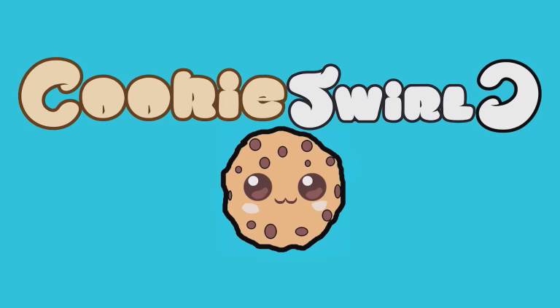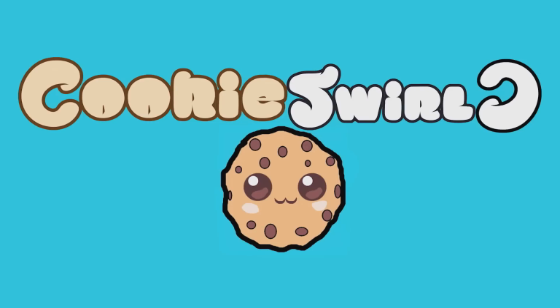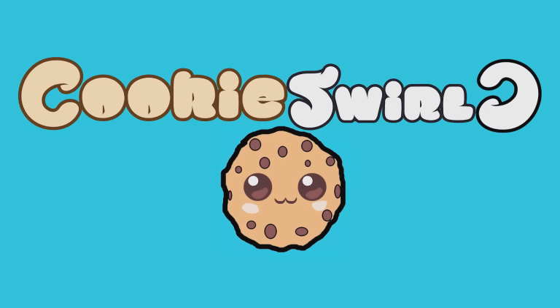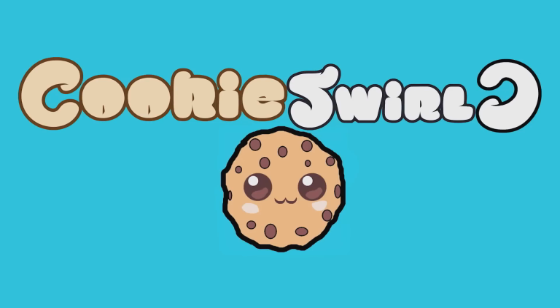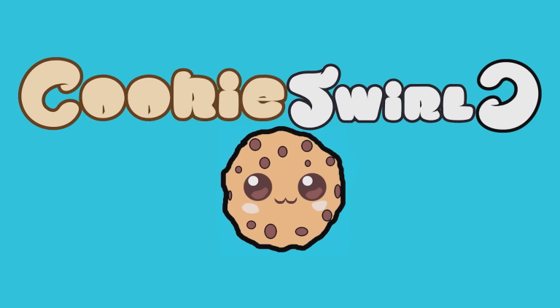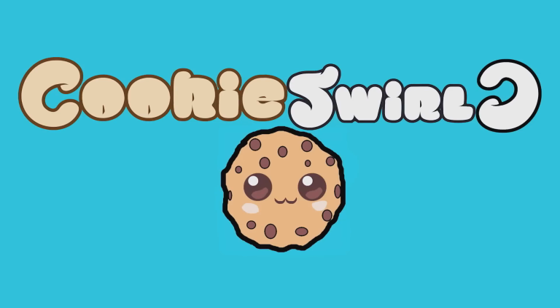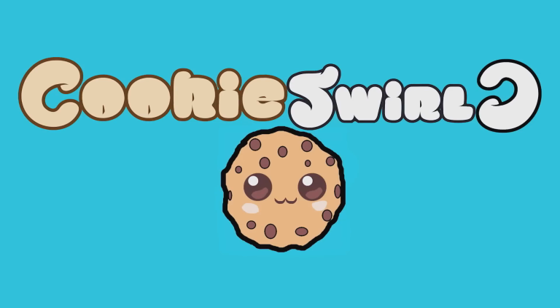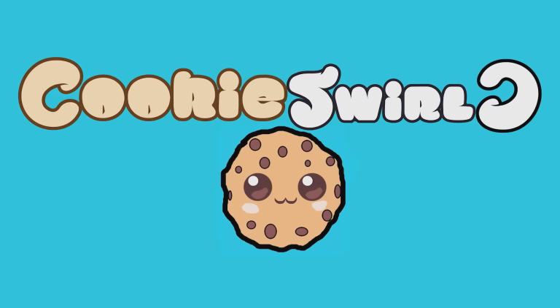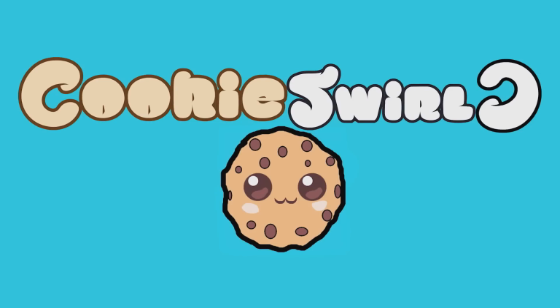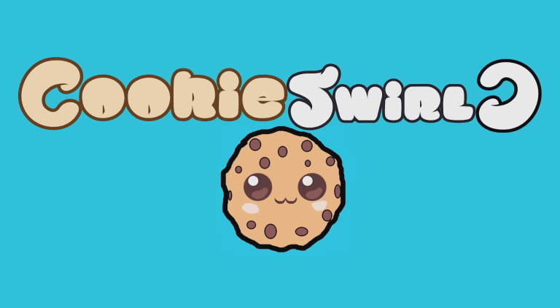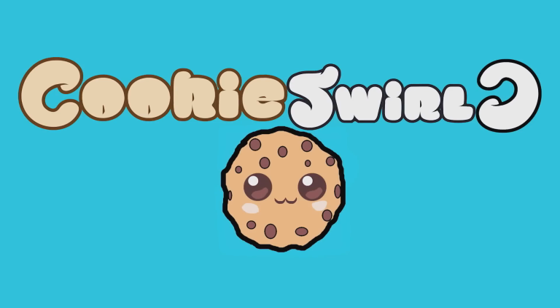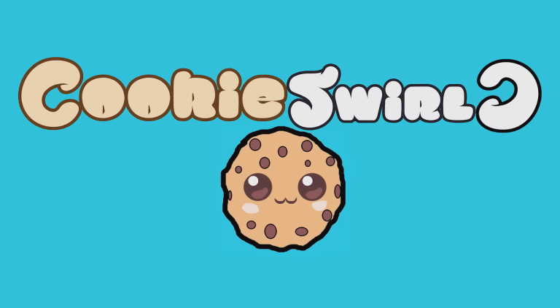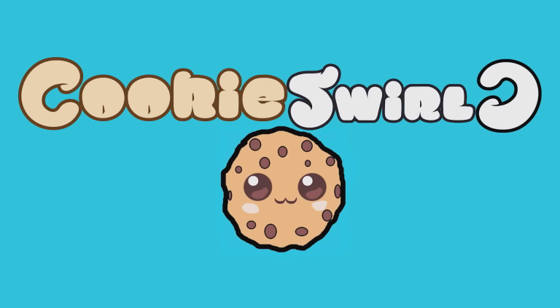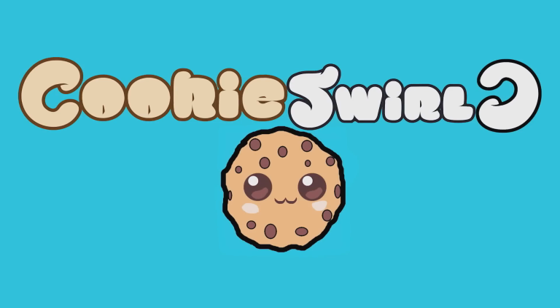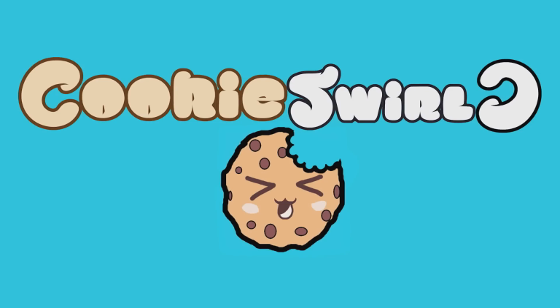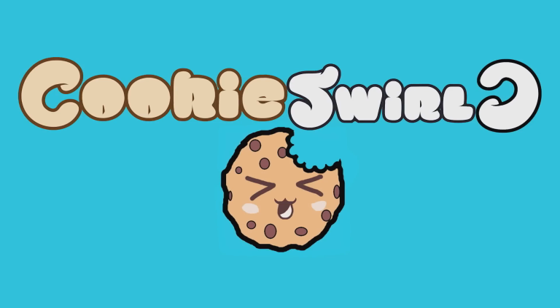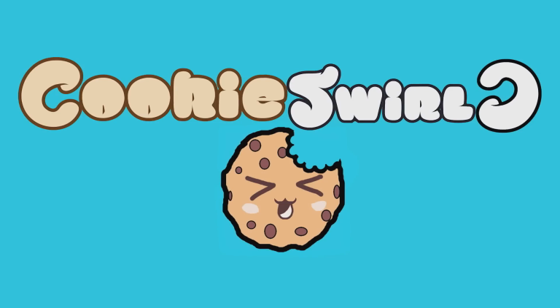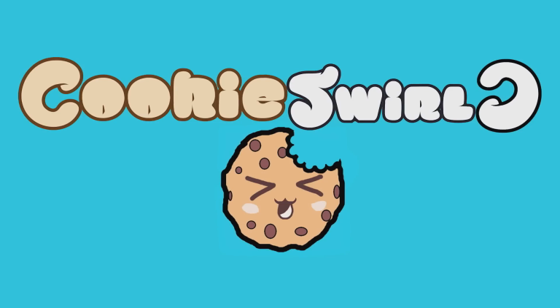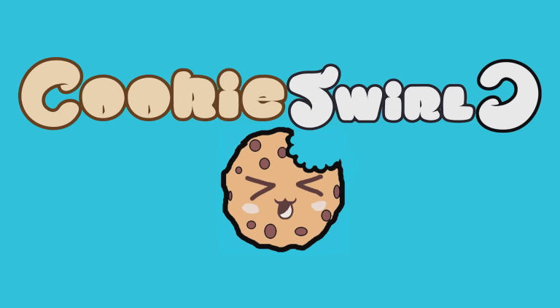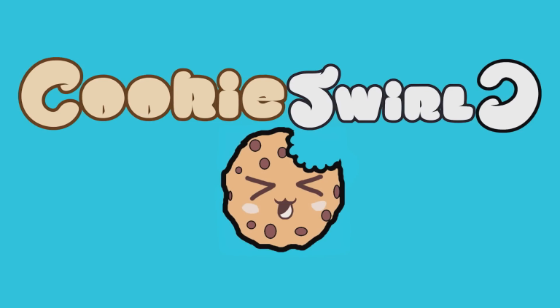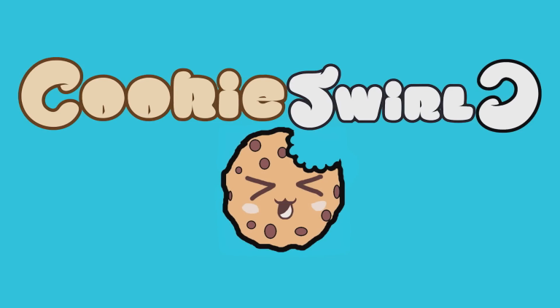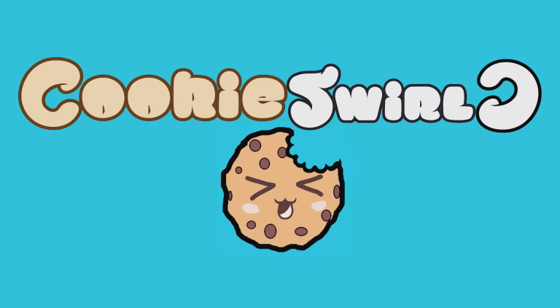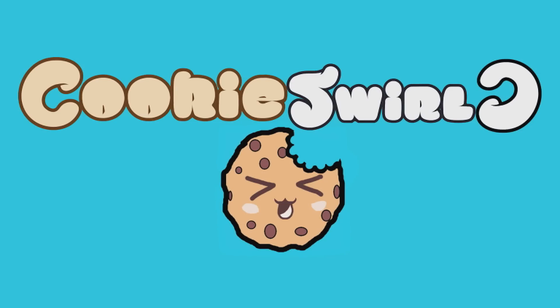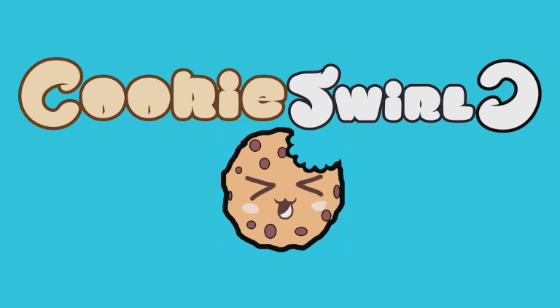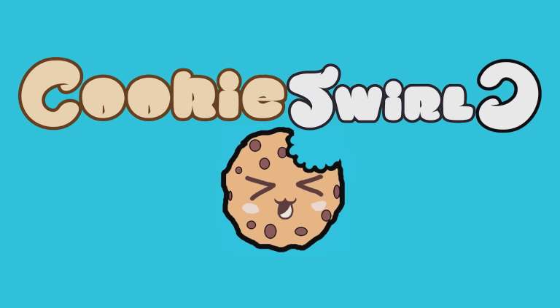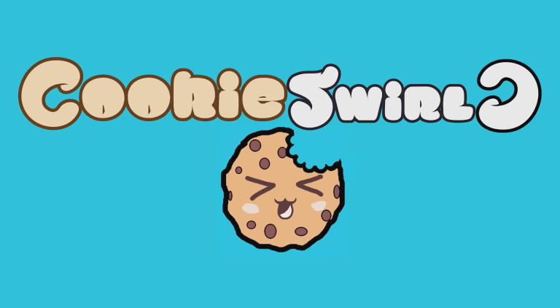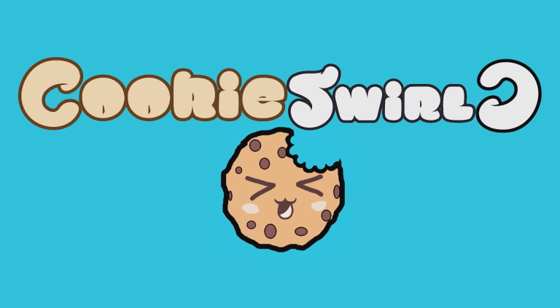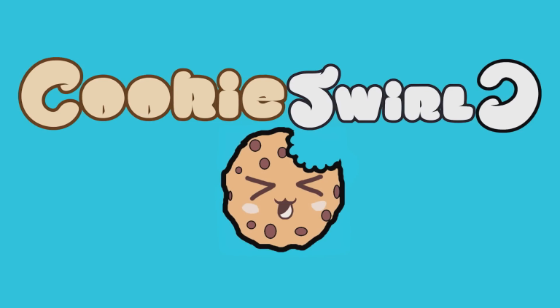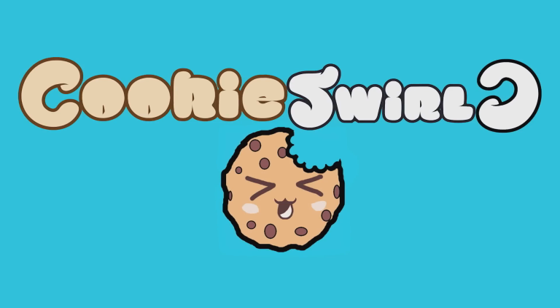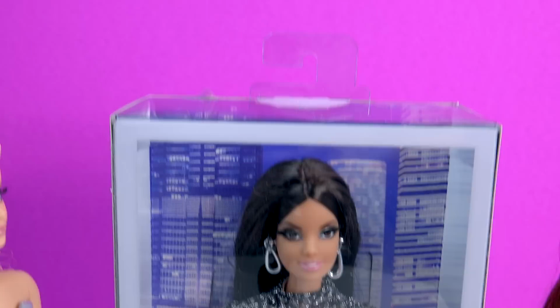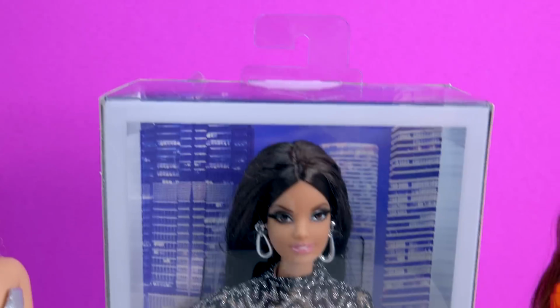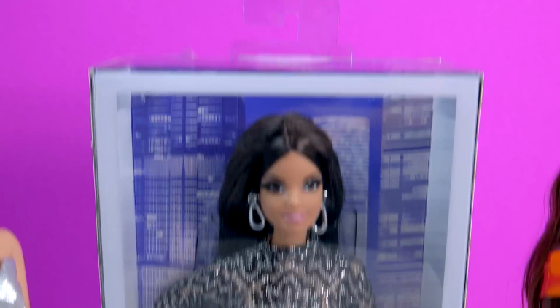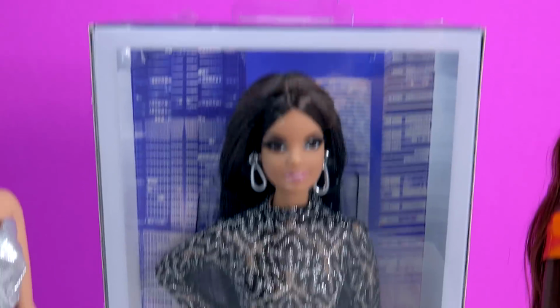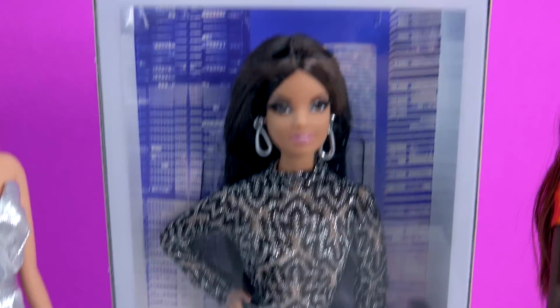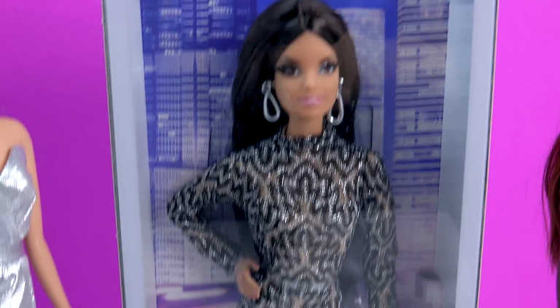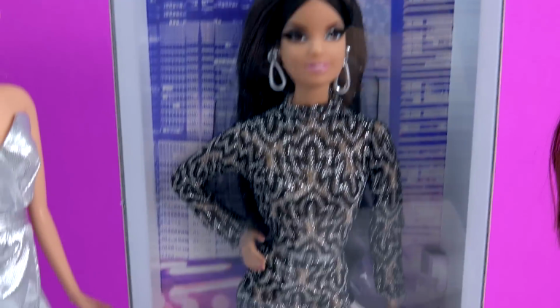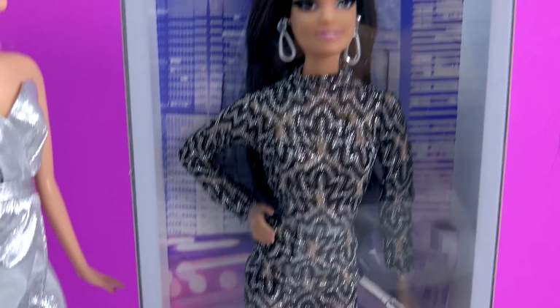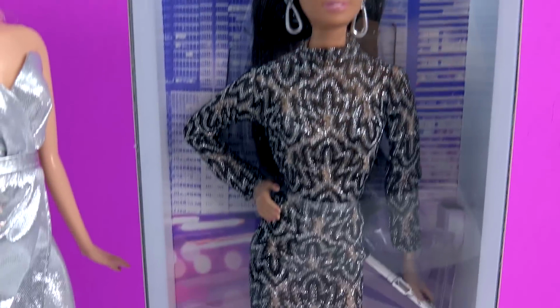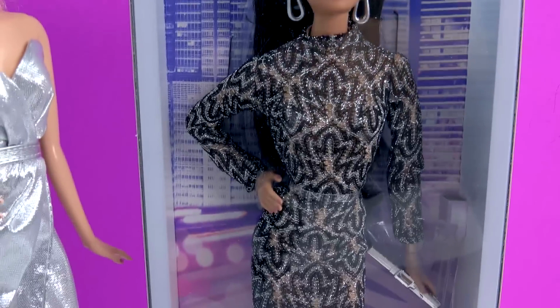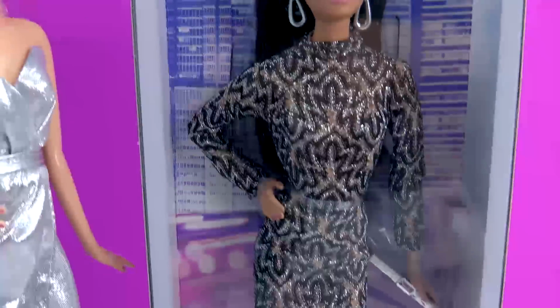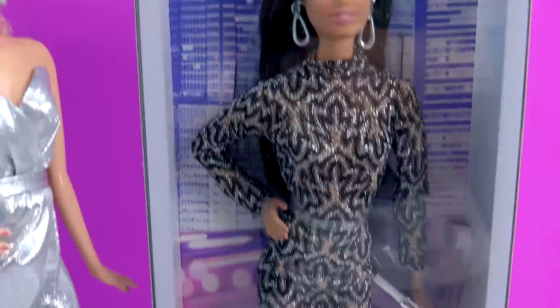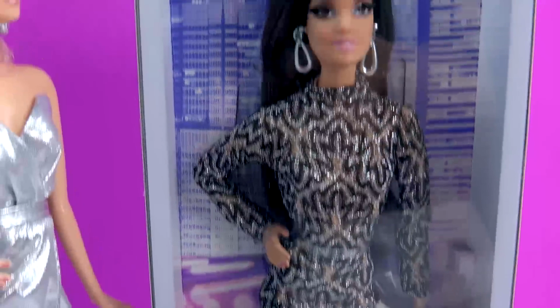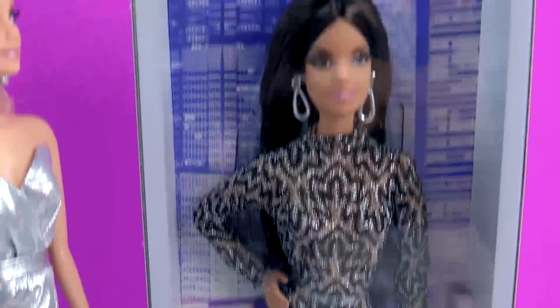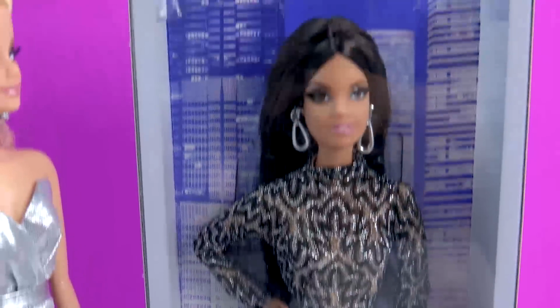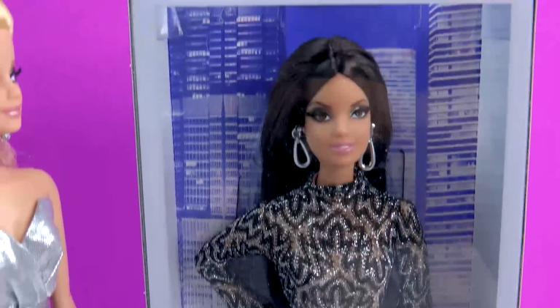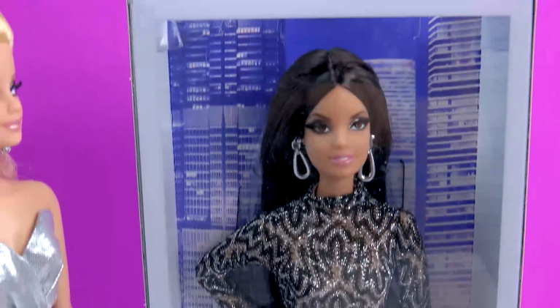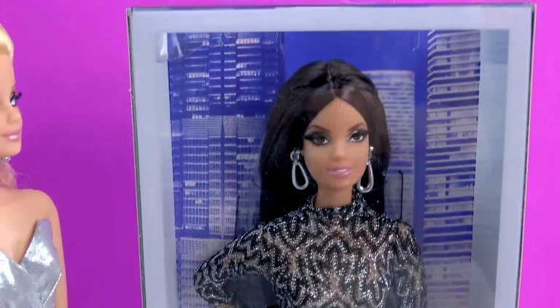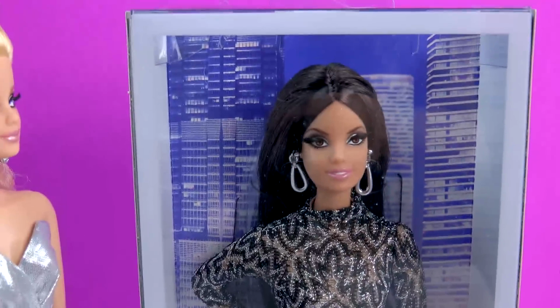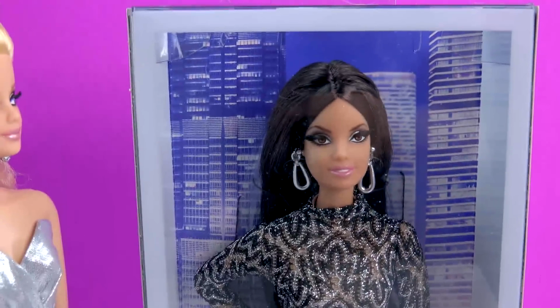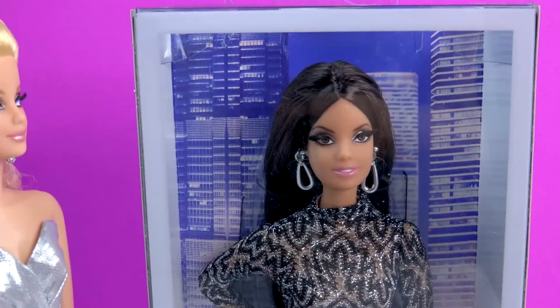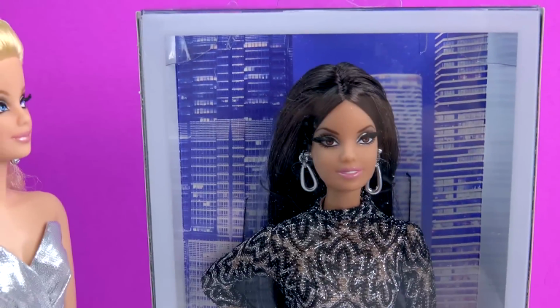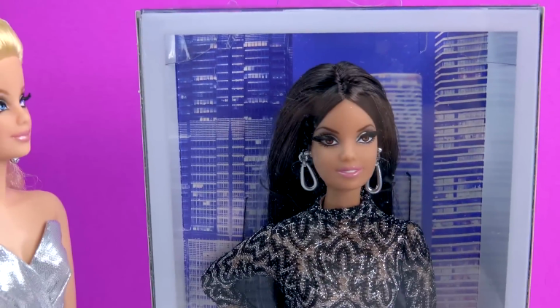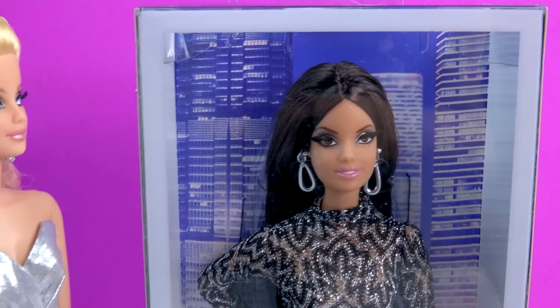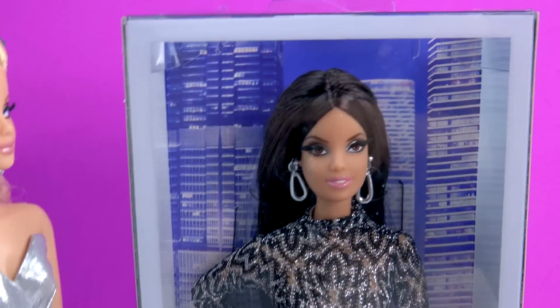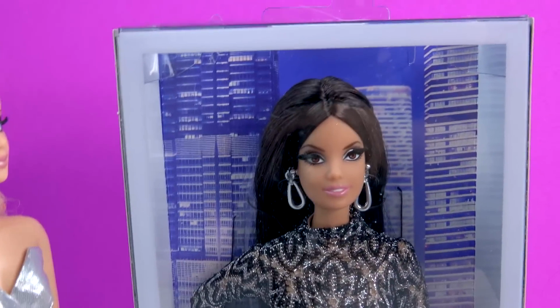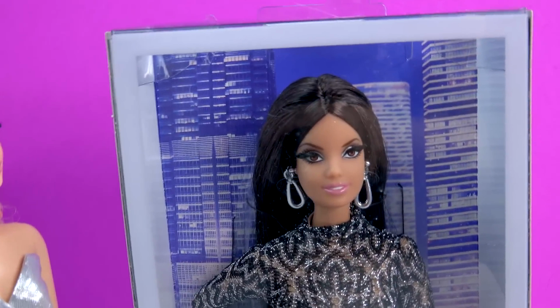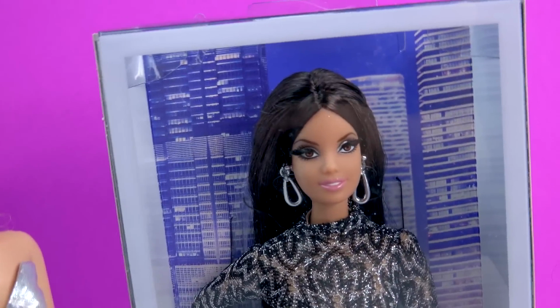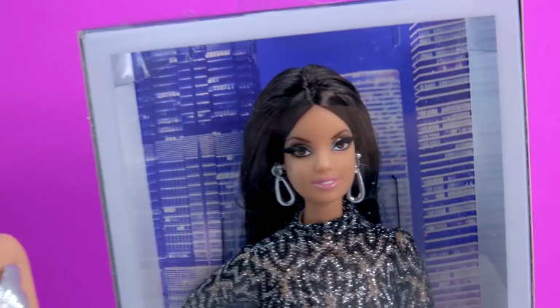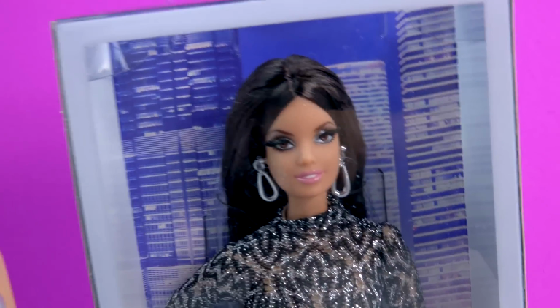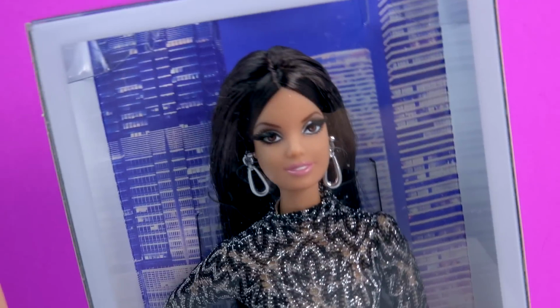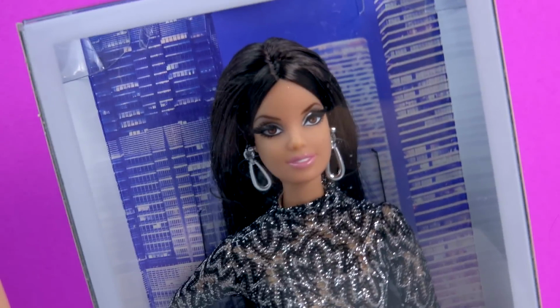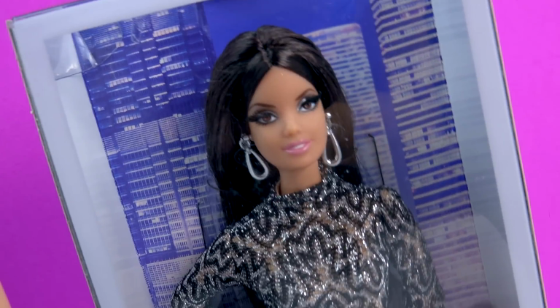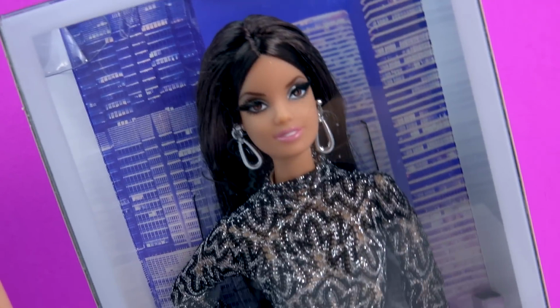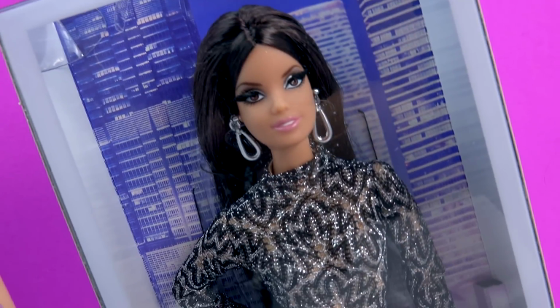Cookie Swirl! Oh my goodness, oh my goodness!